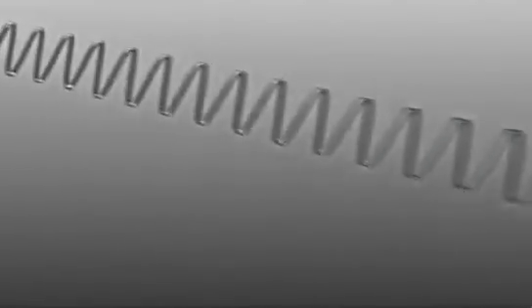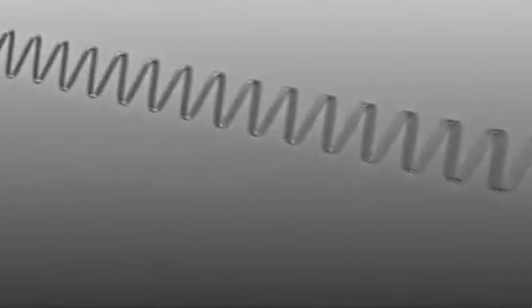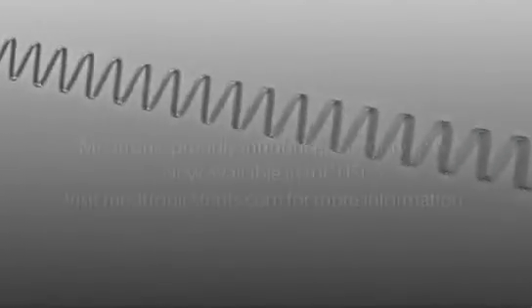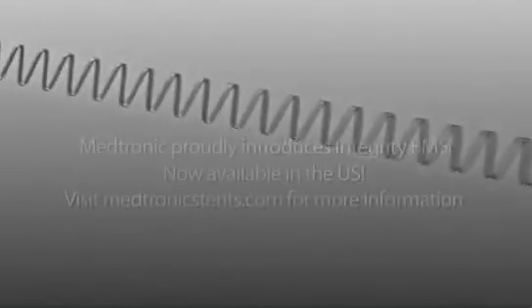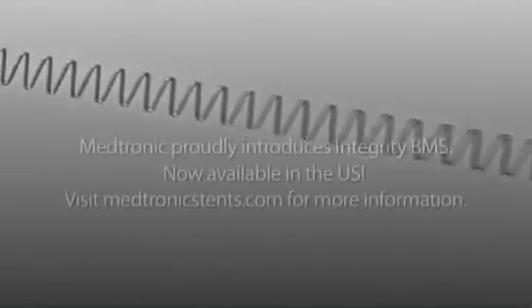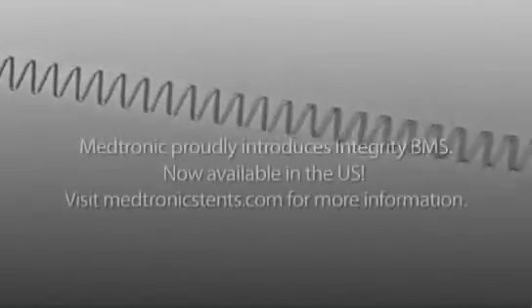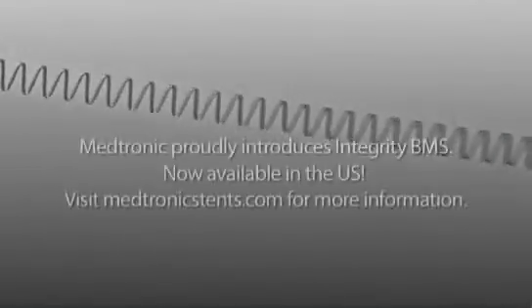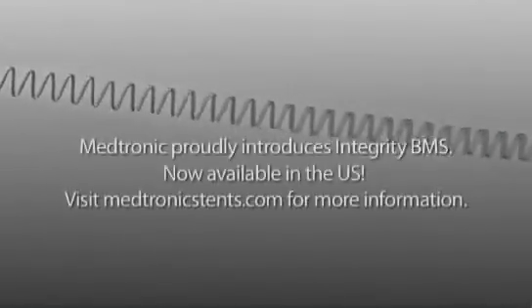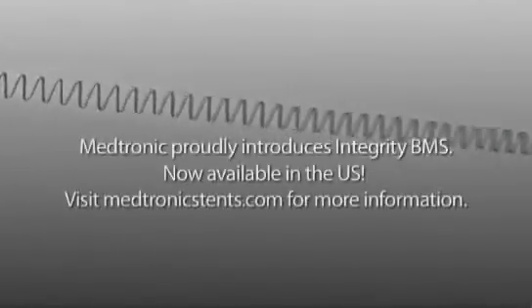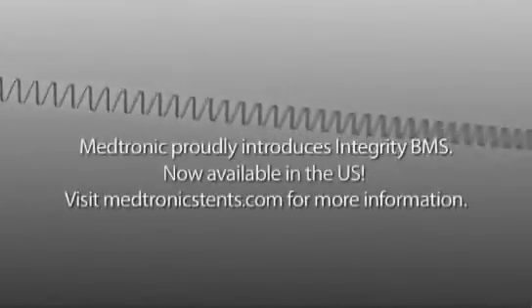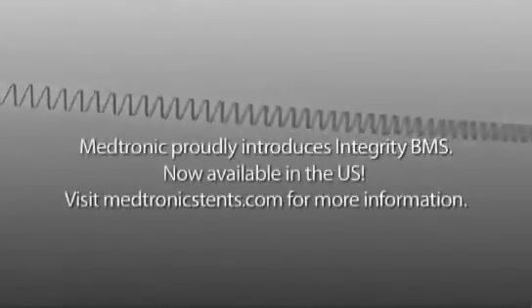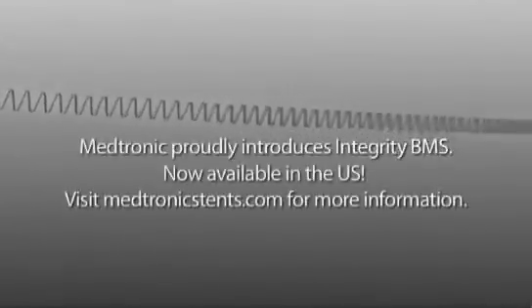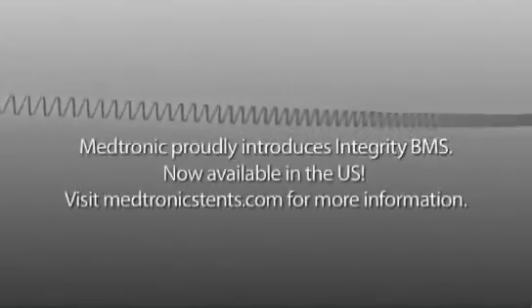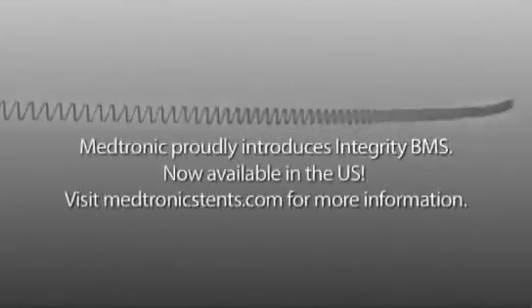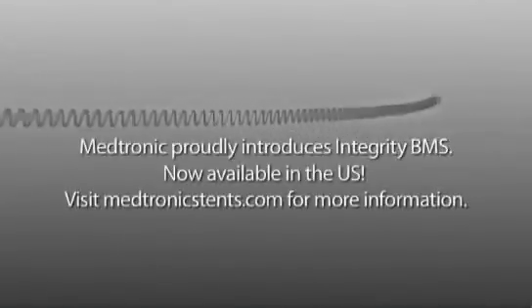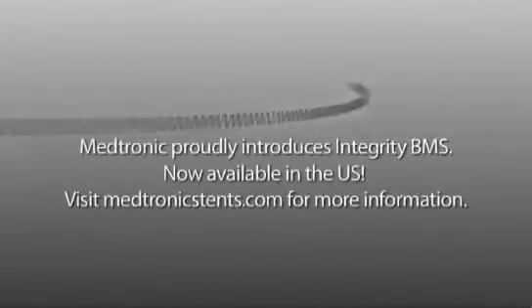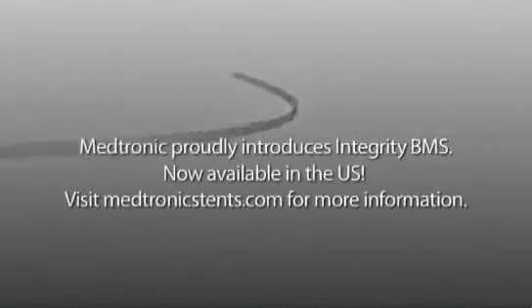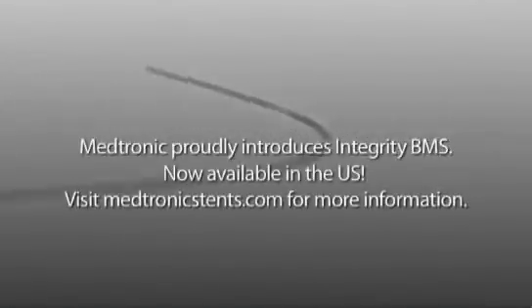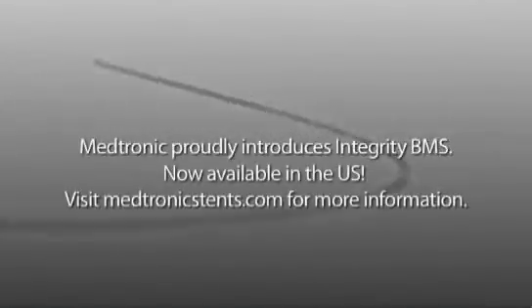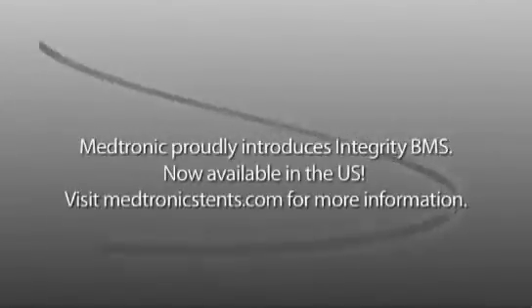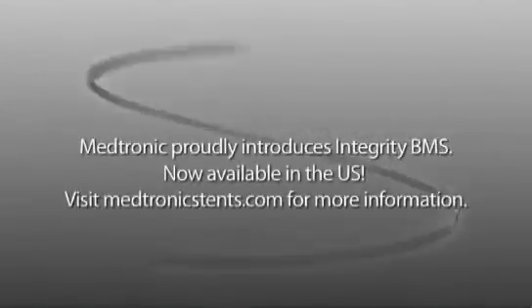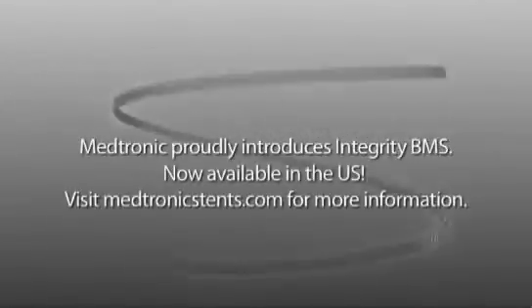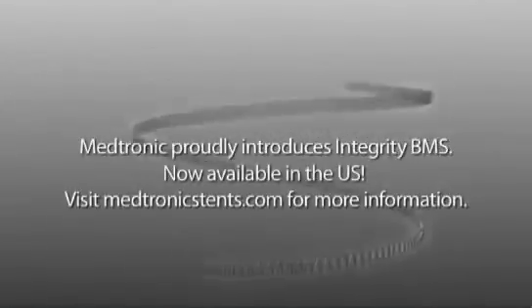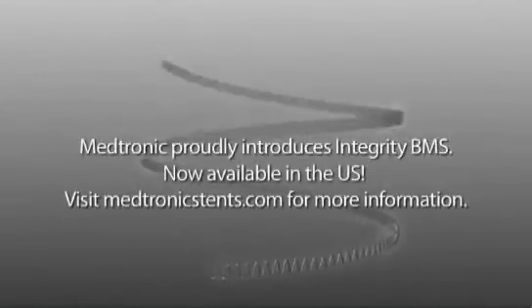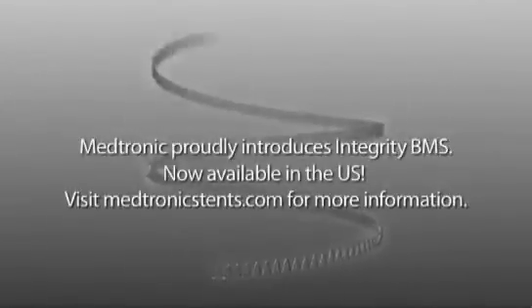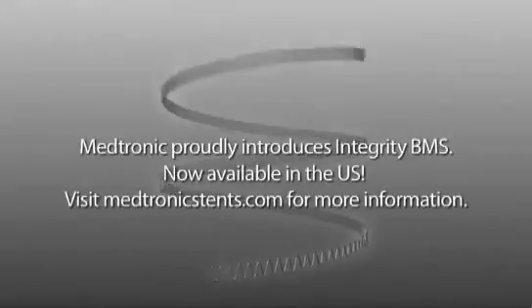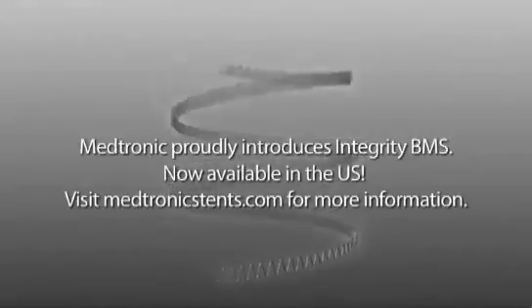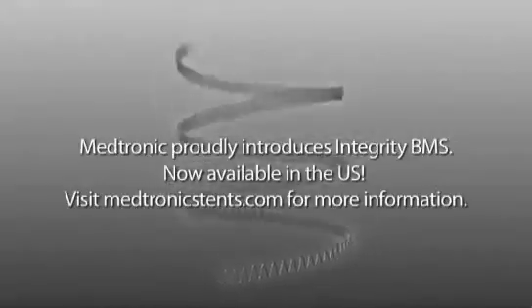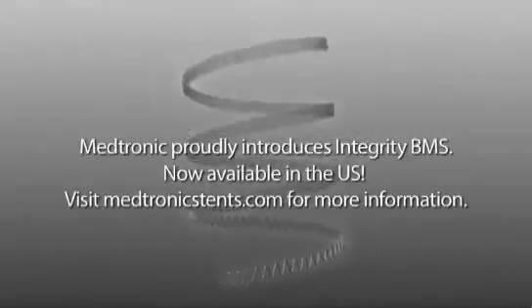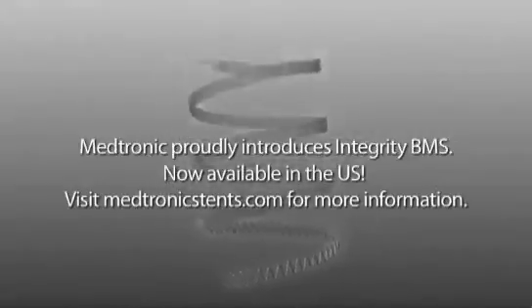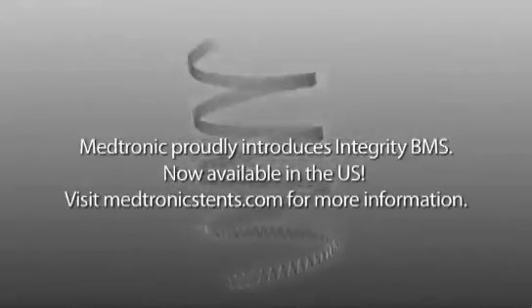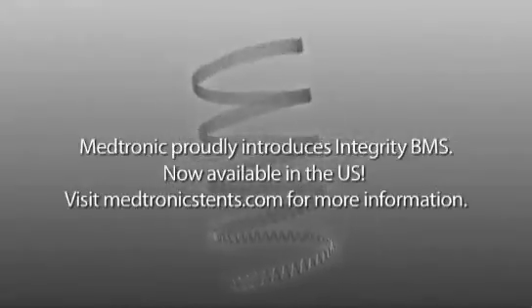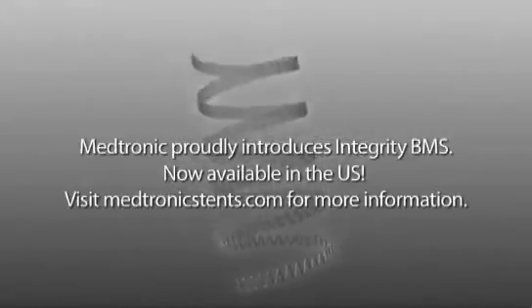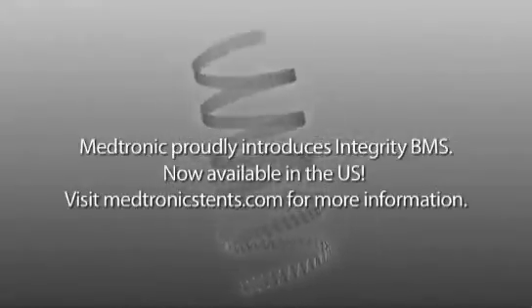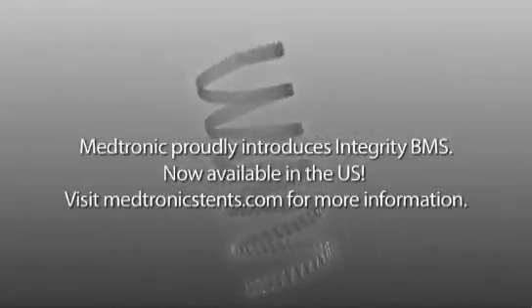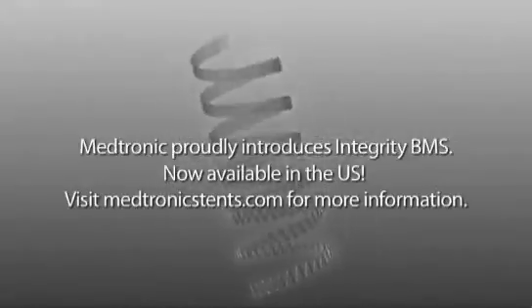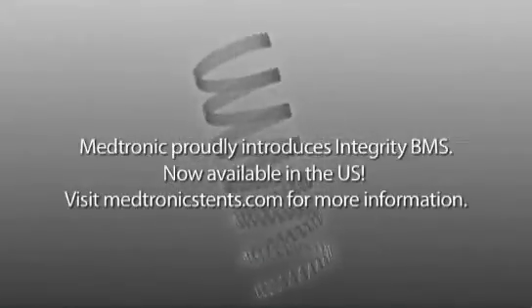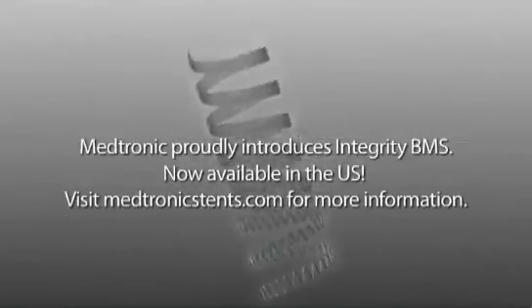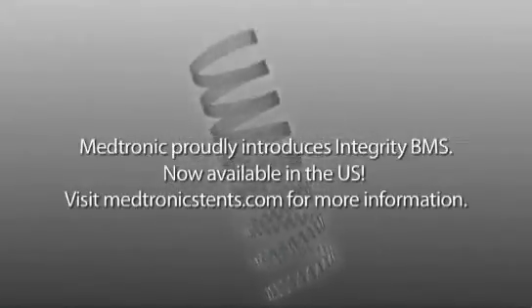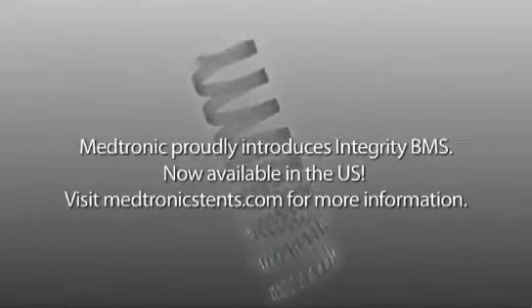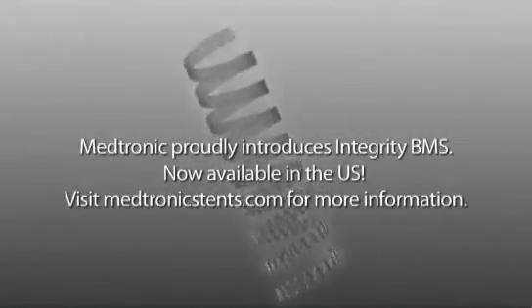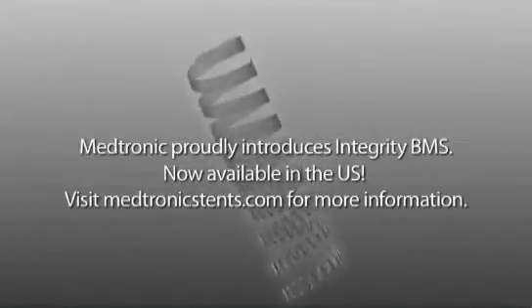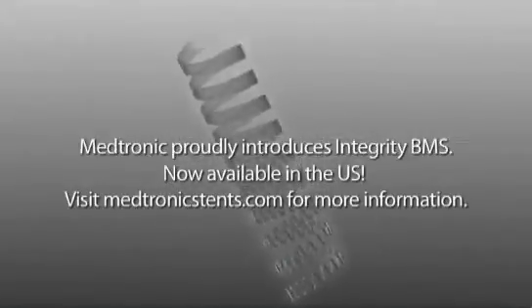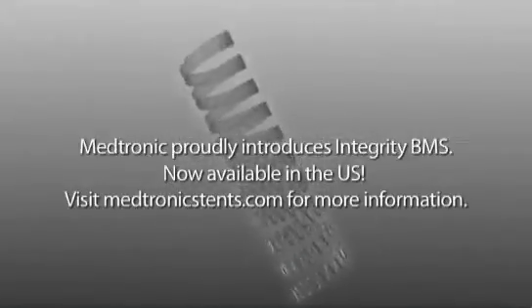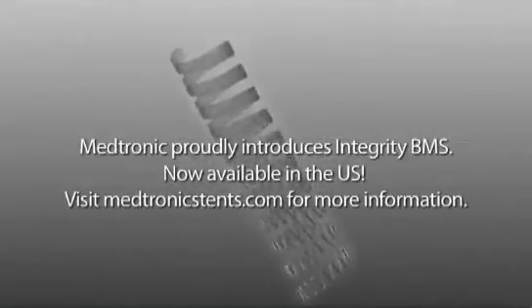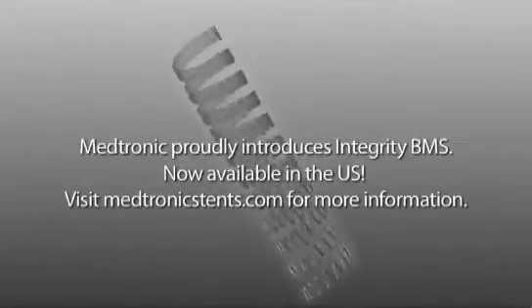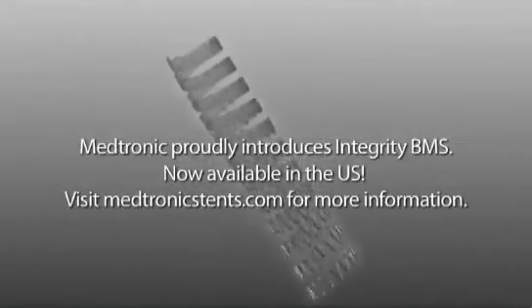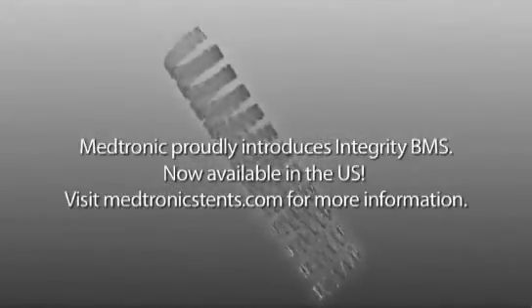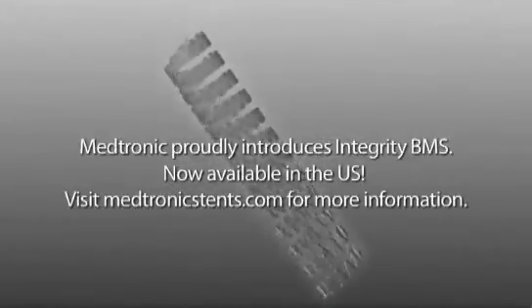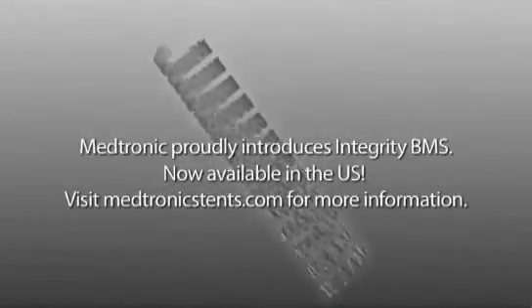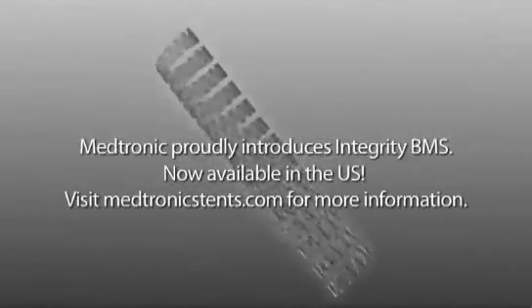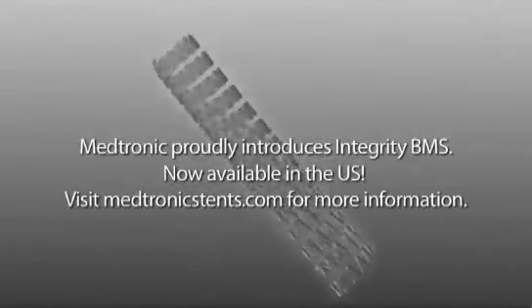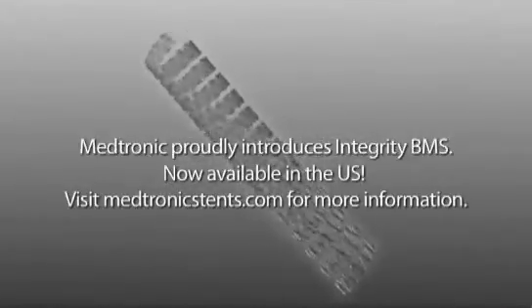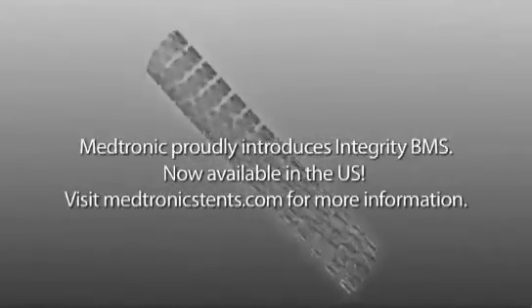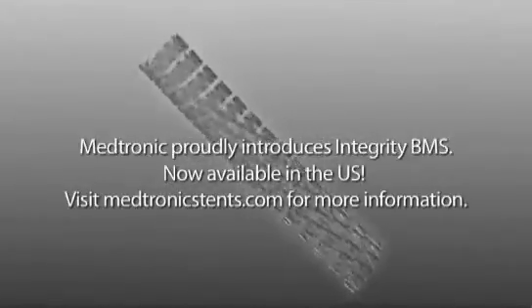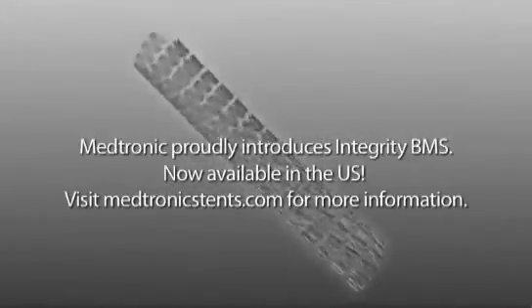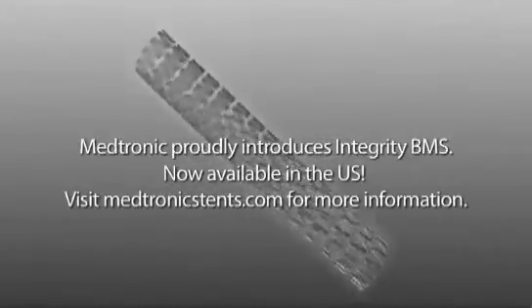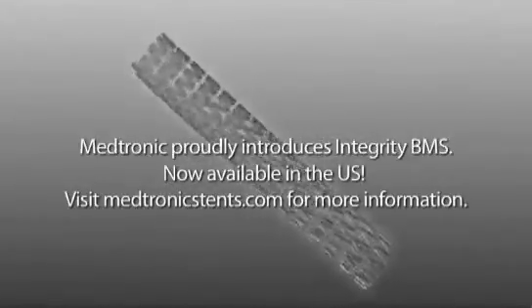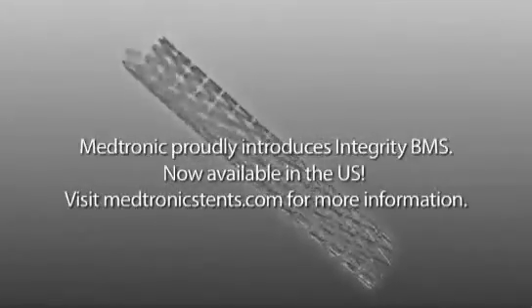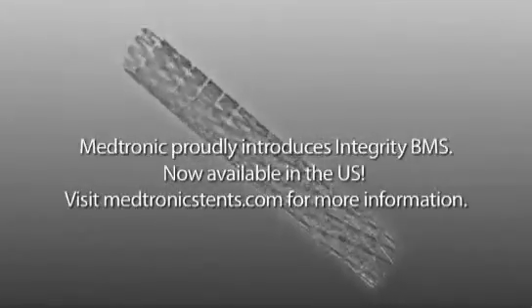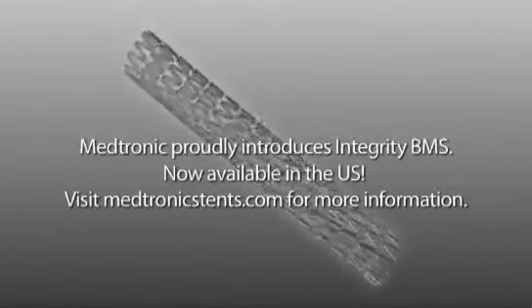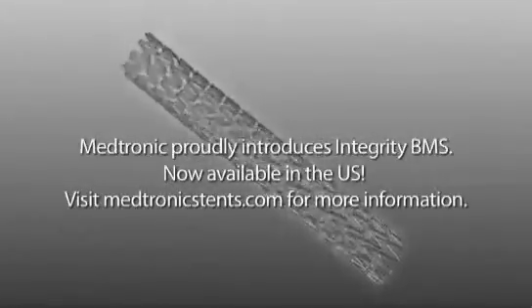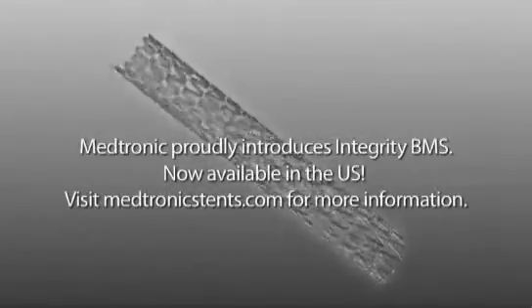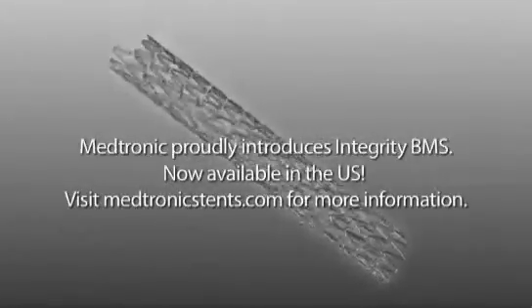Medtronic proudly introduces Integrity BMS, now available in the U.S. Visit MedtronicStents.com for more information.